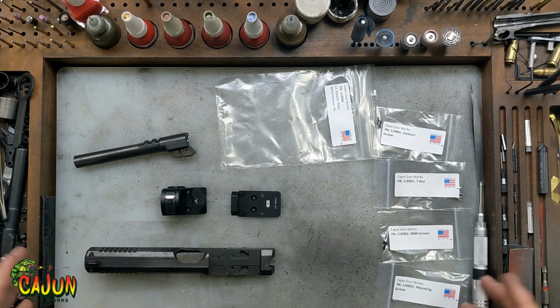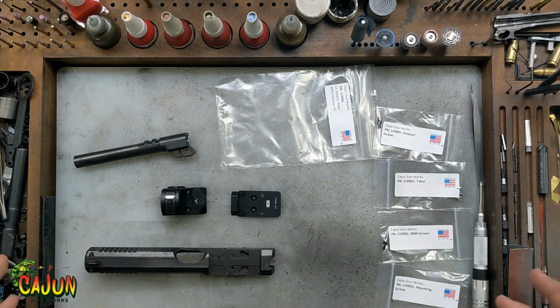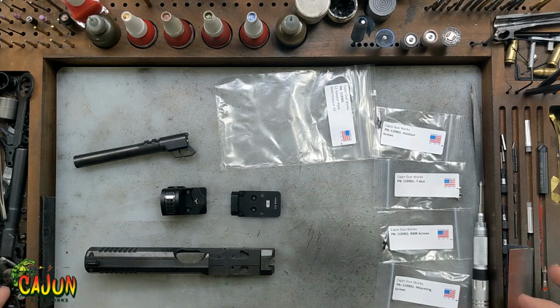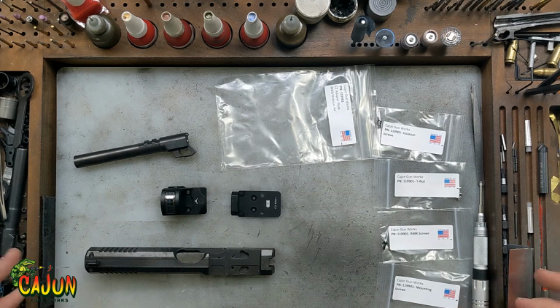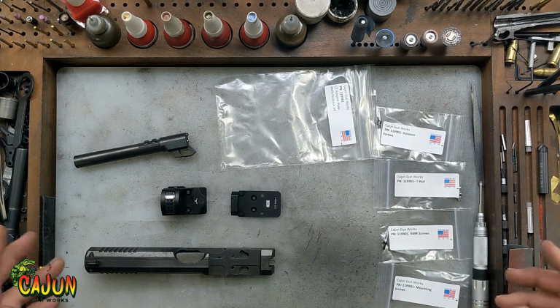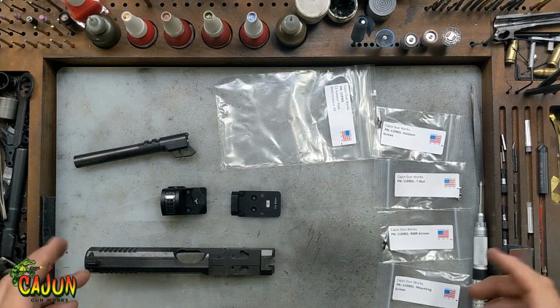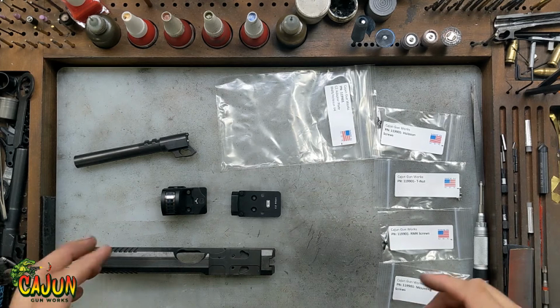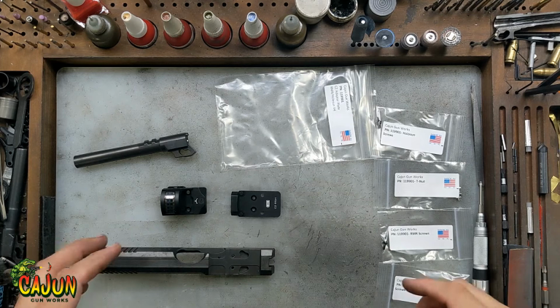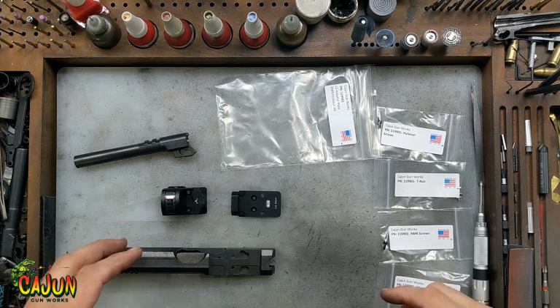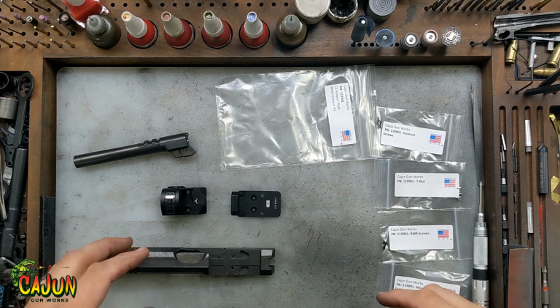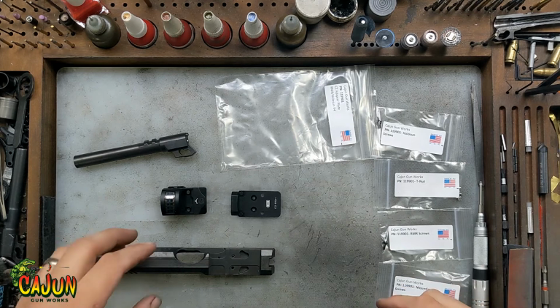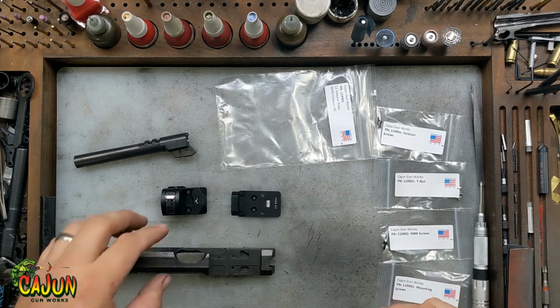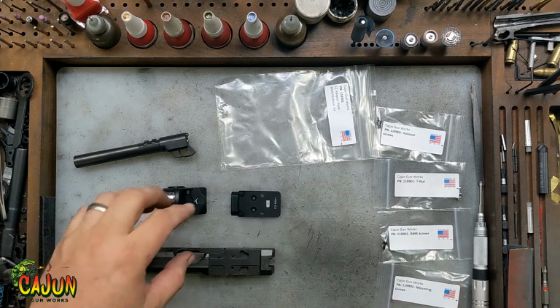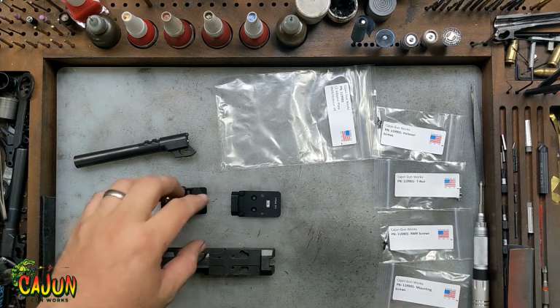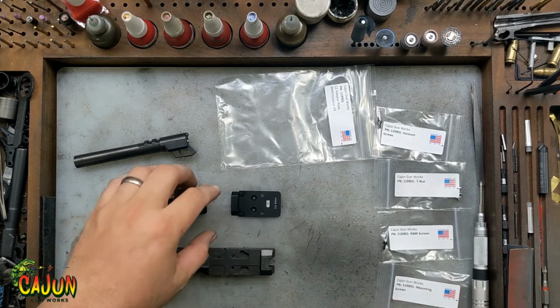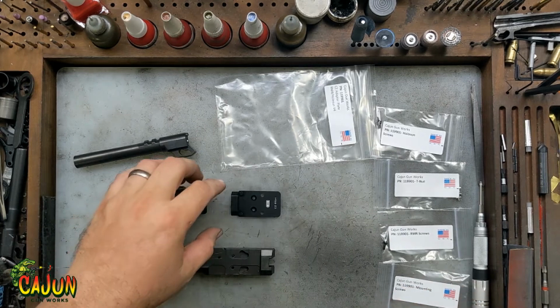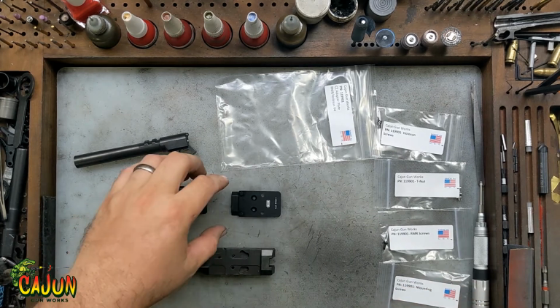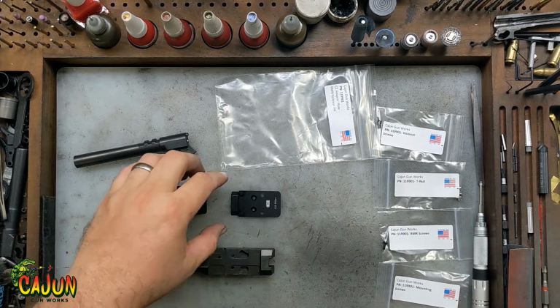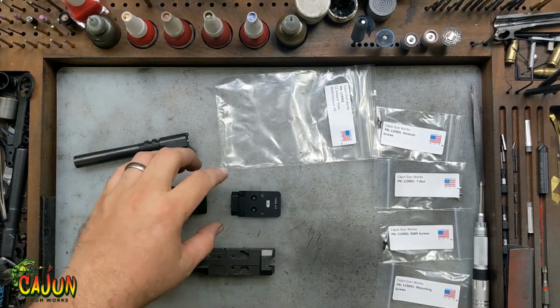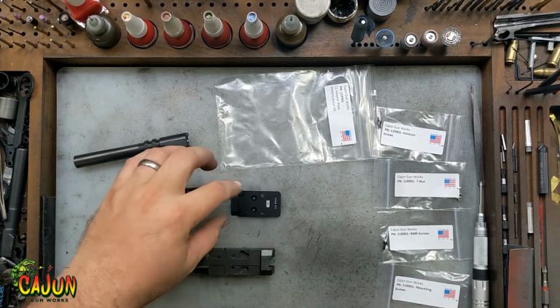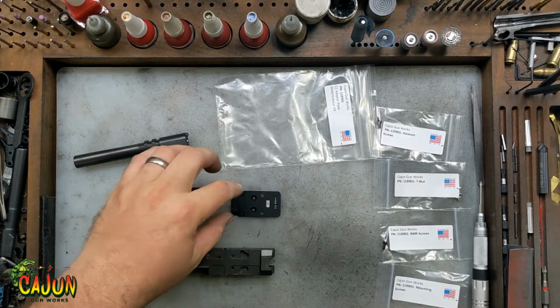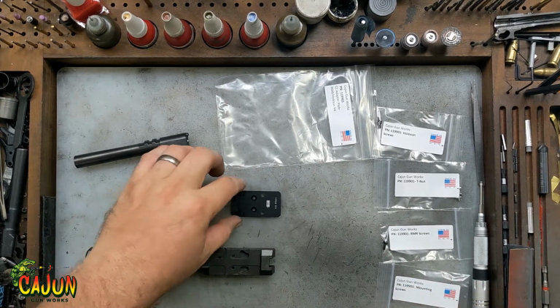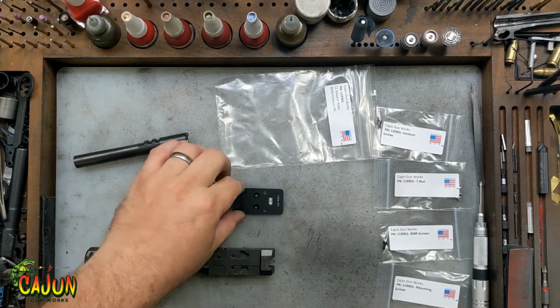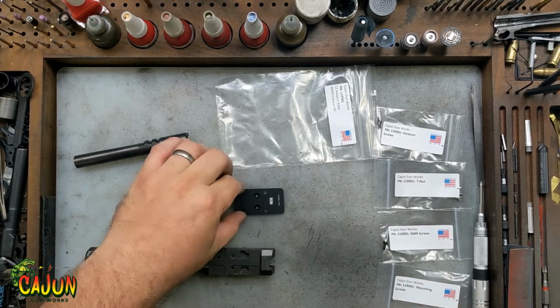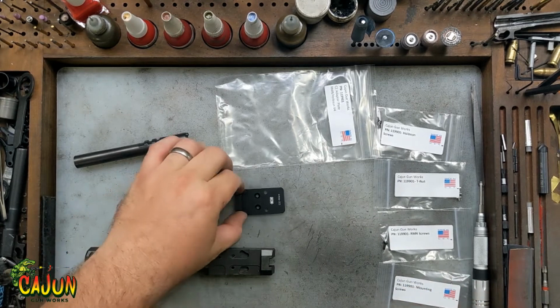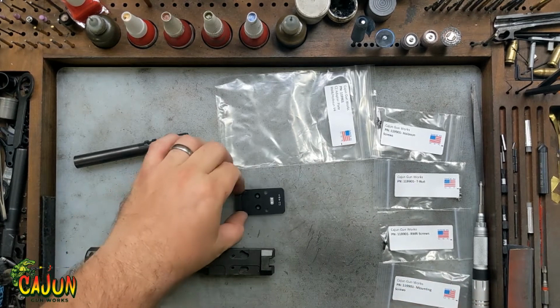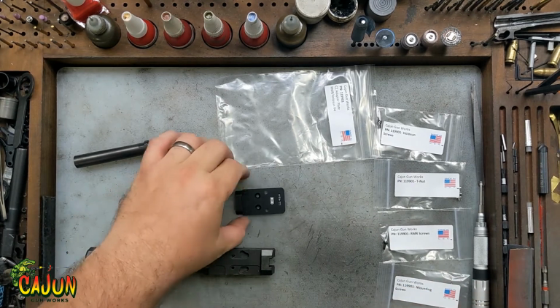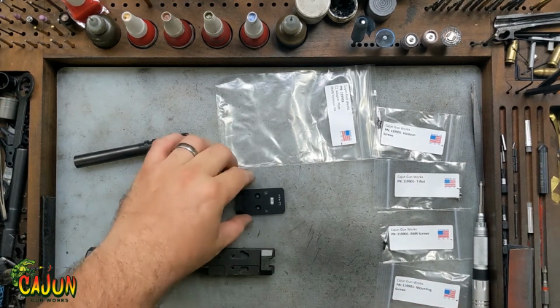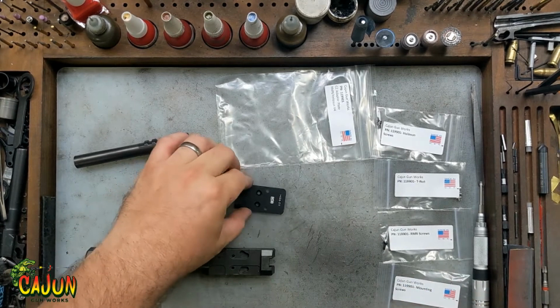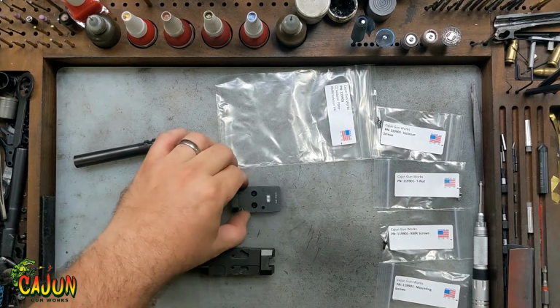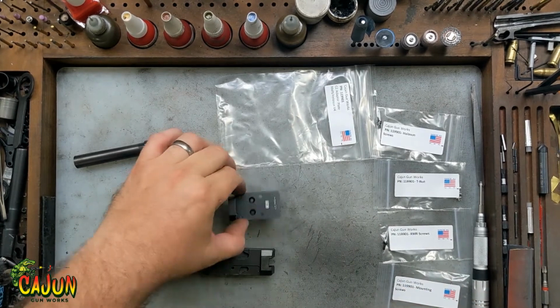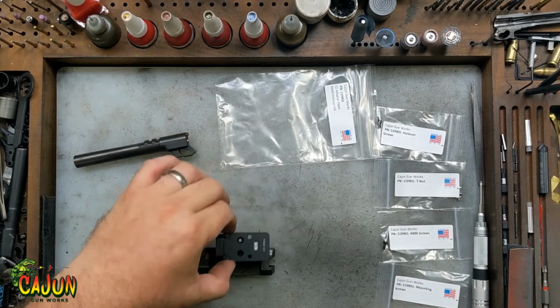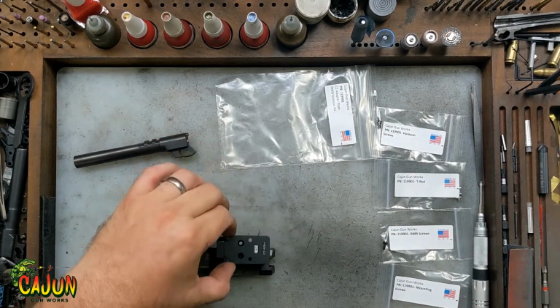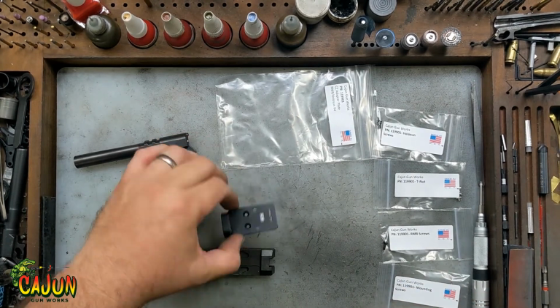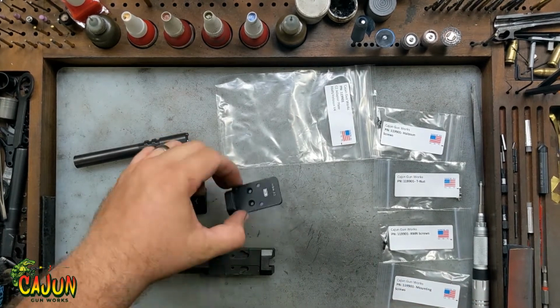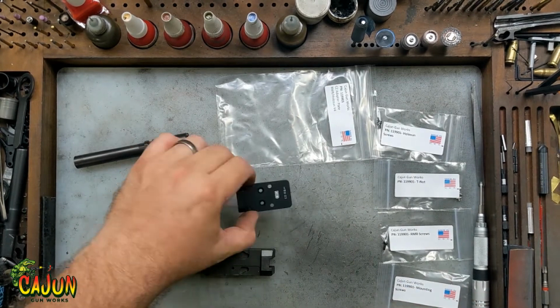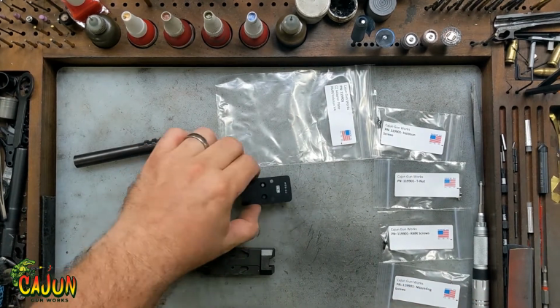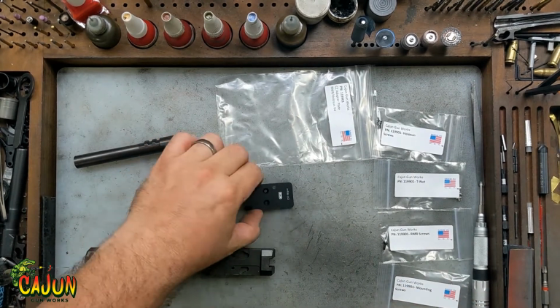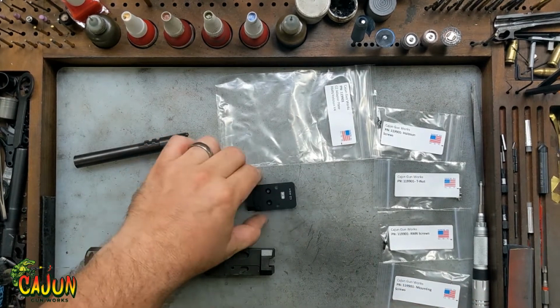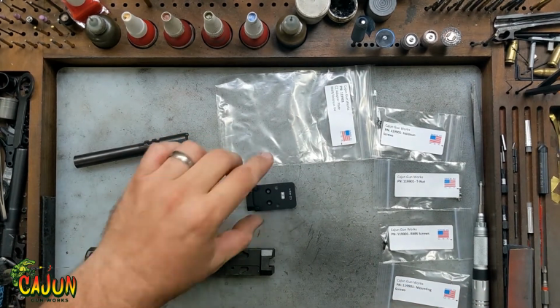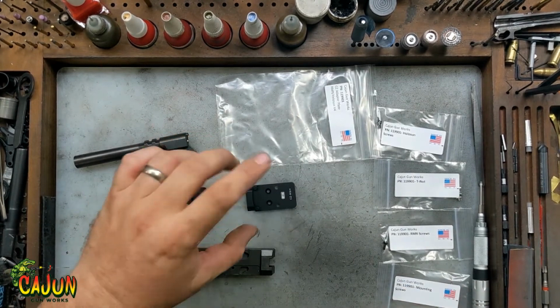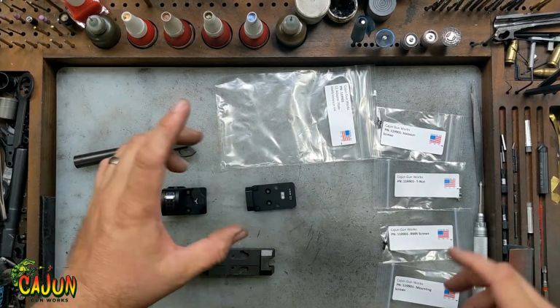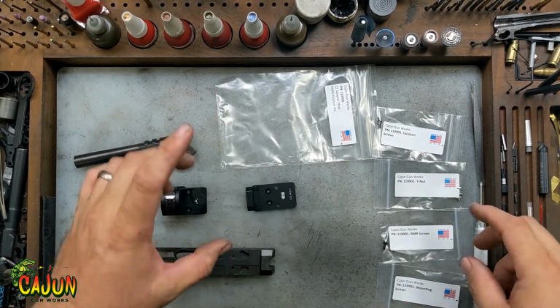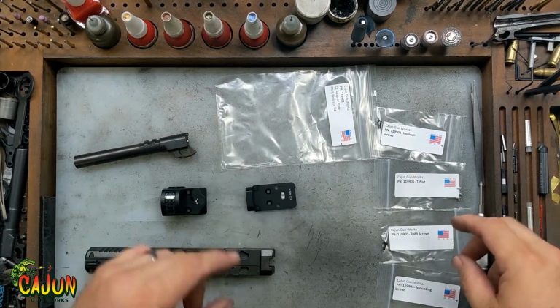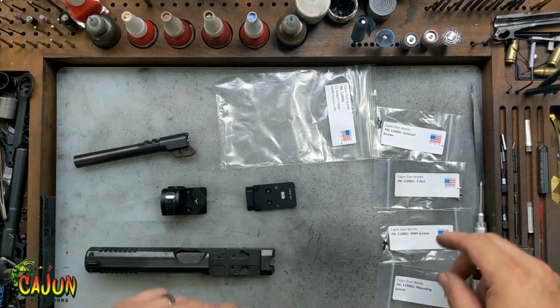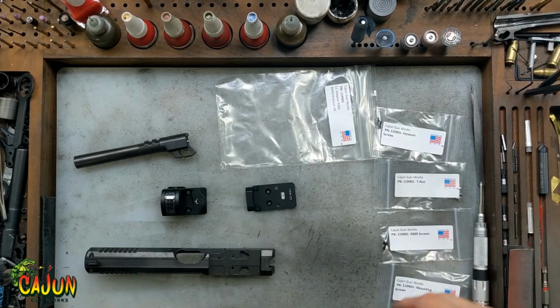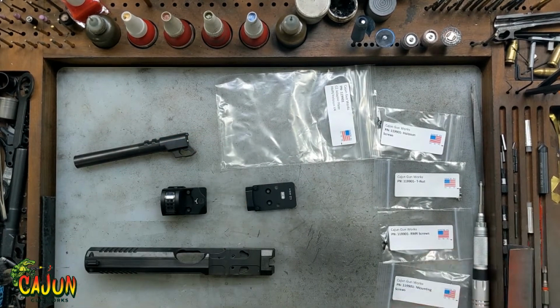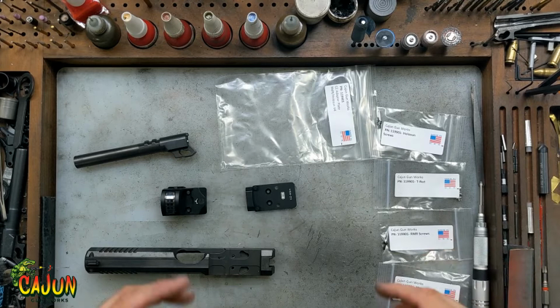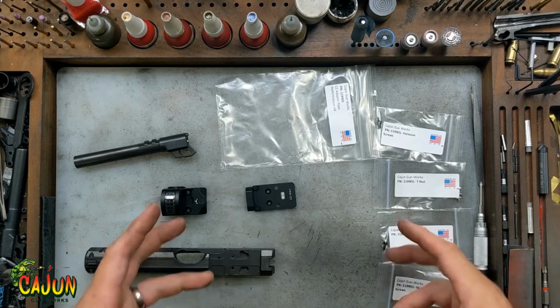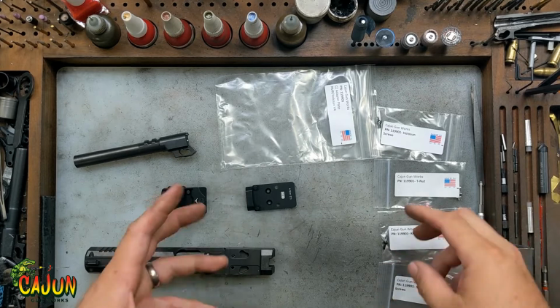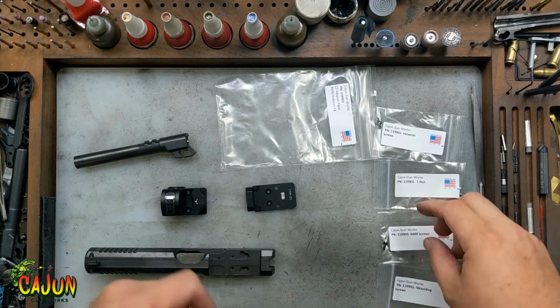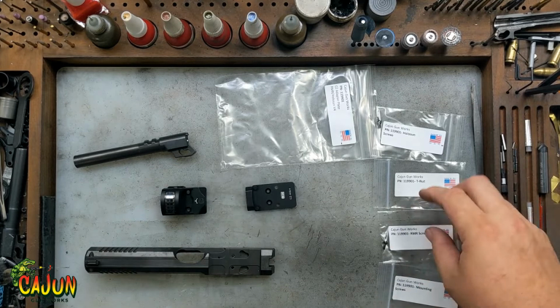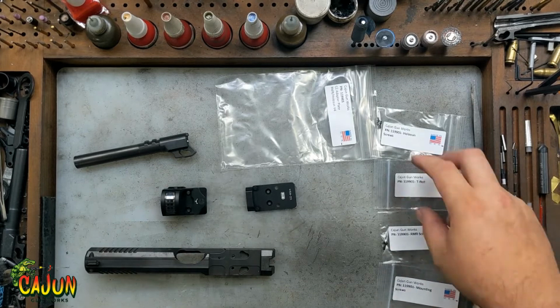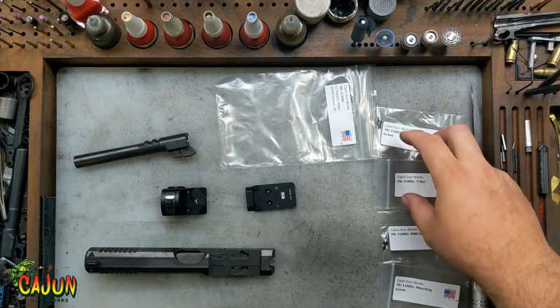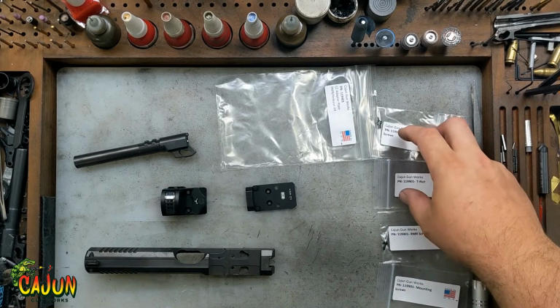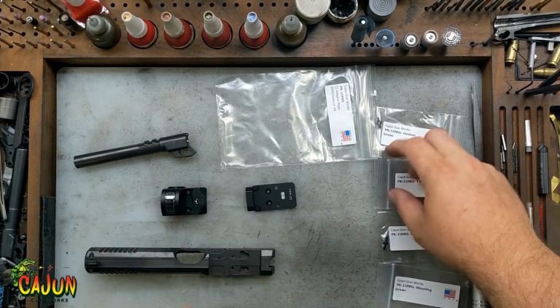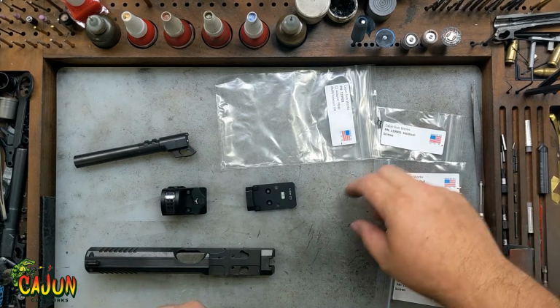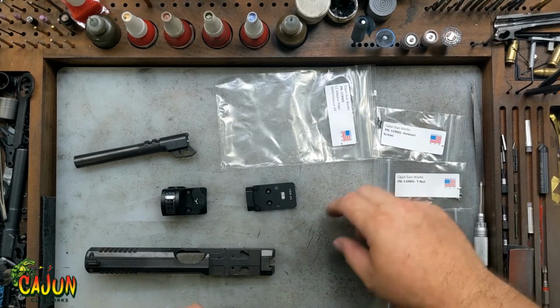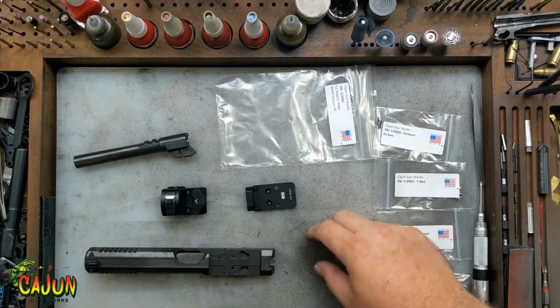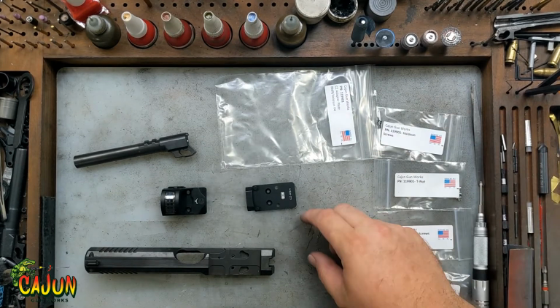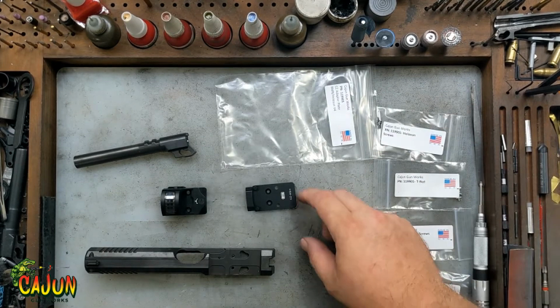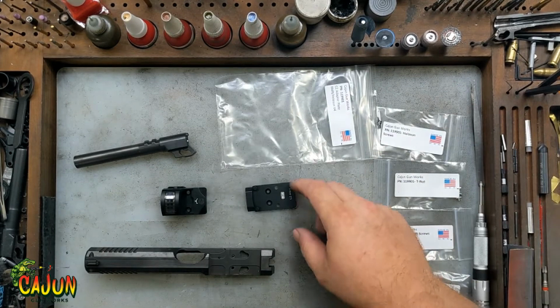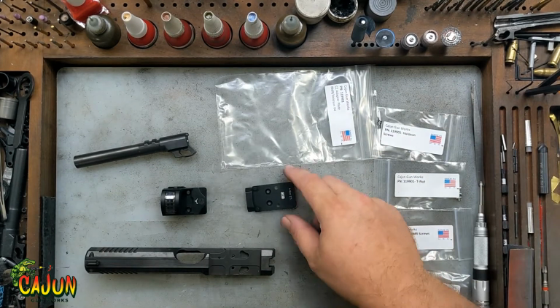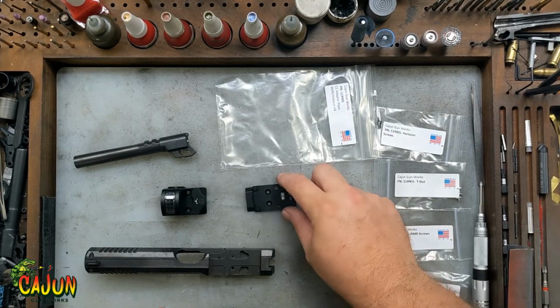Some people have had issues getting C&H plates on Shadow 2s, so we're just going to do a quick video to show how this goes together.